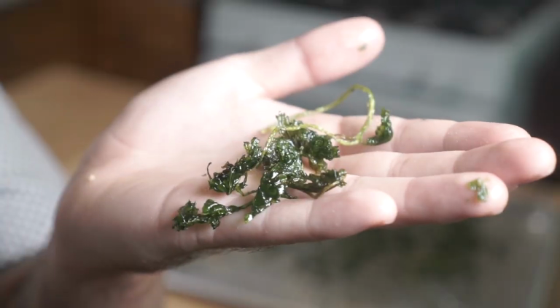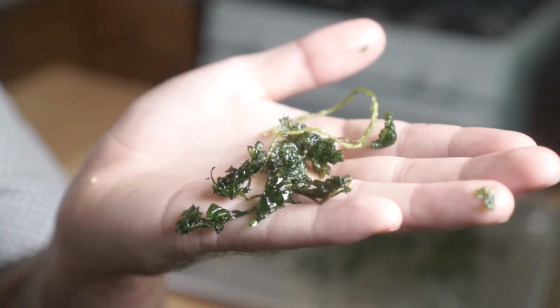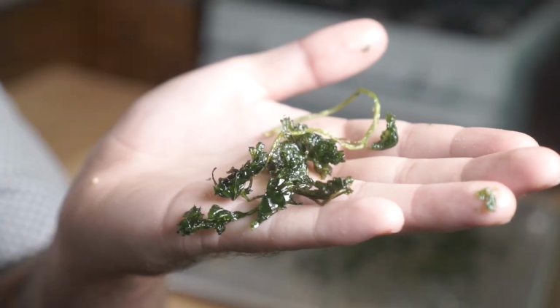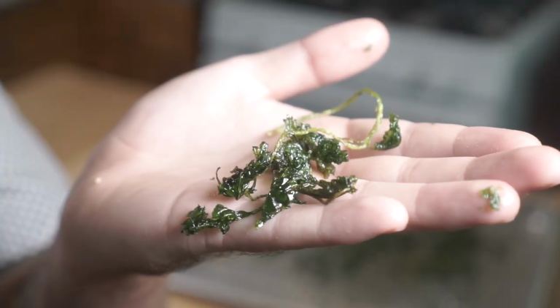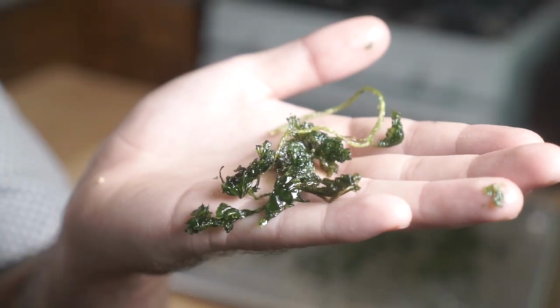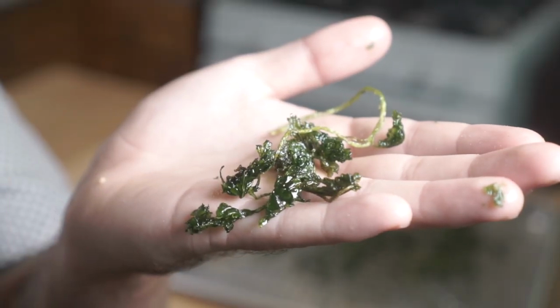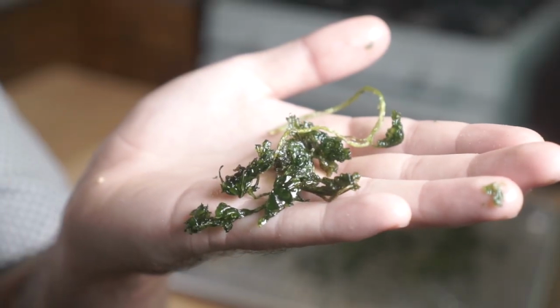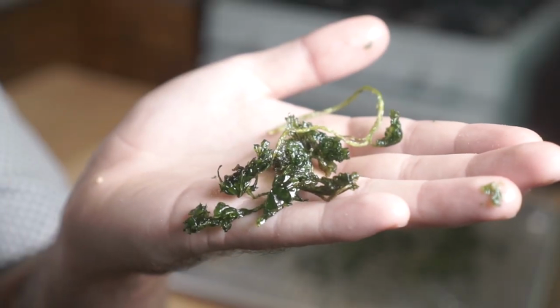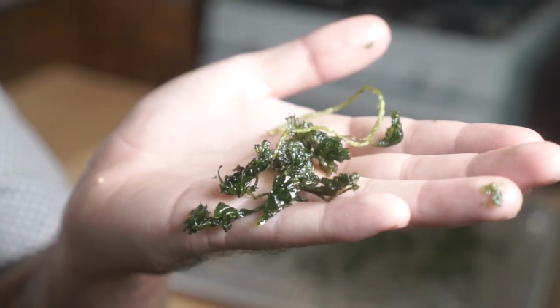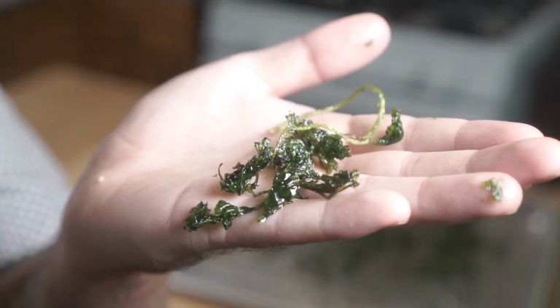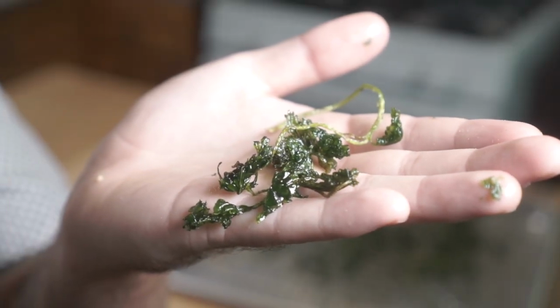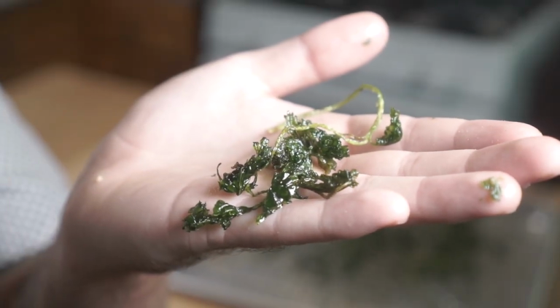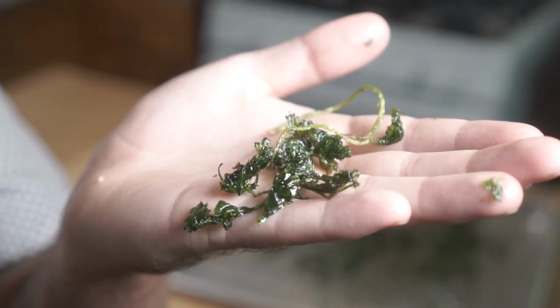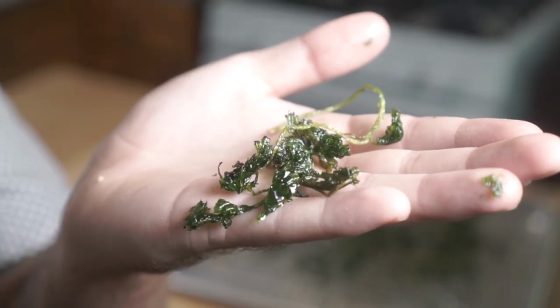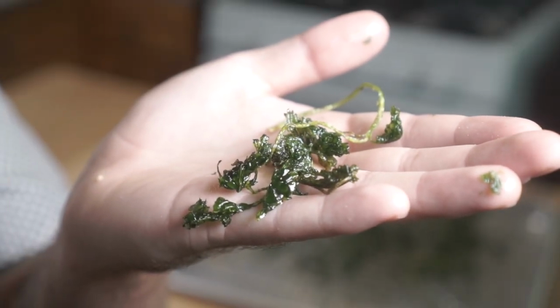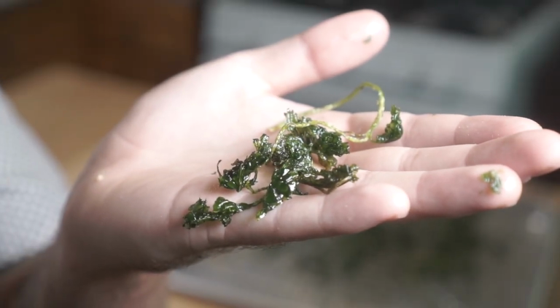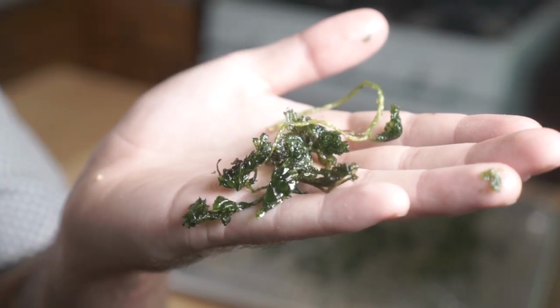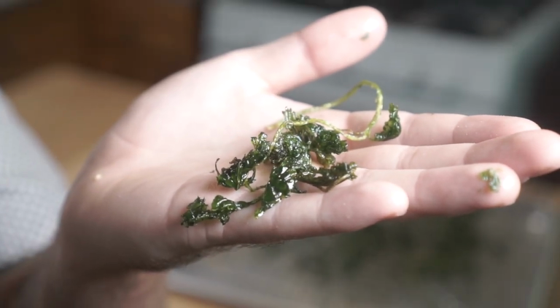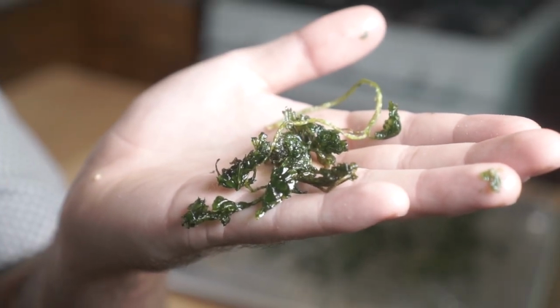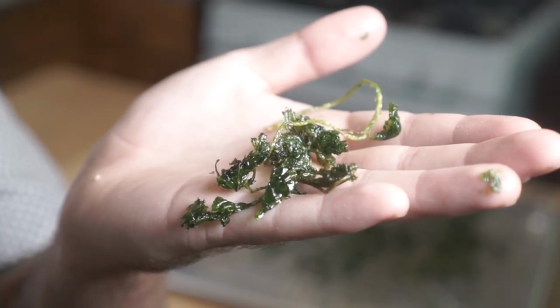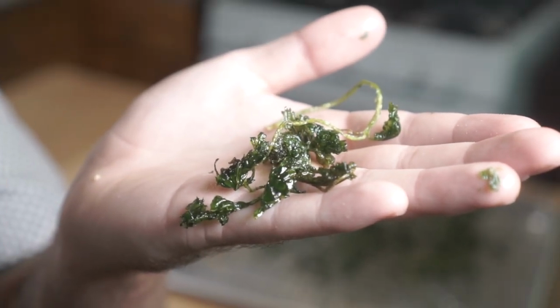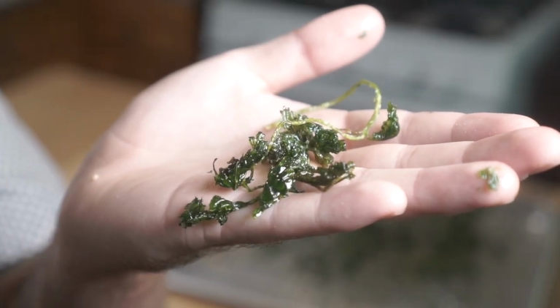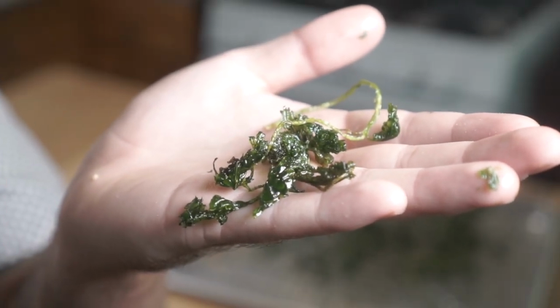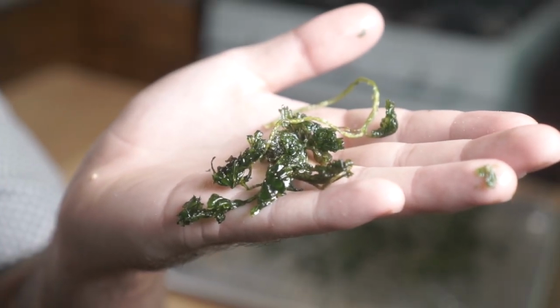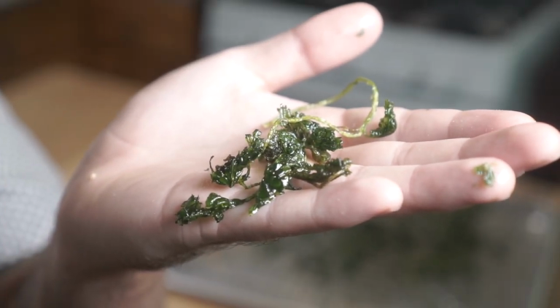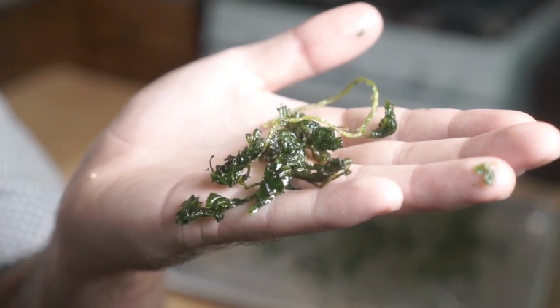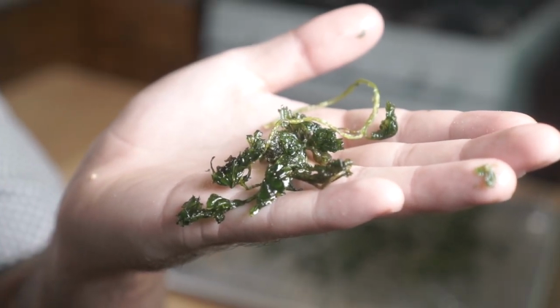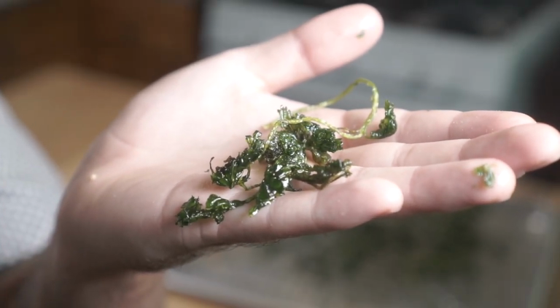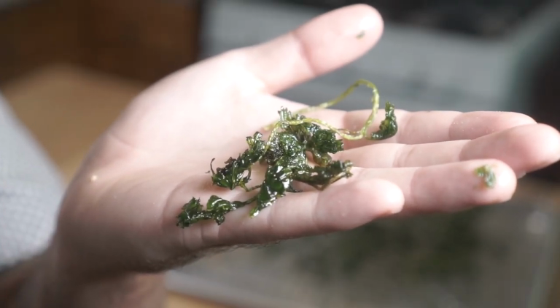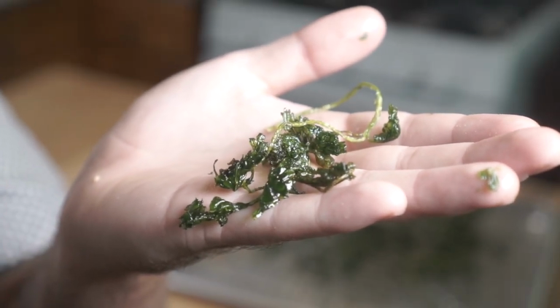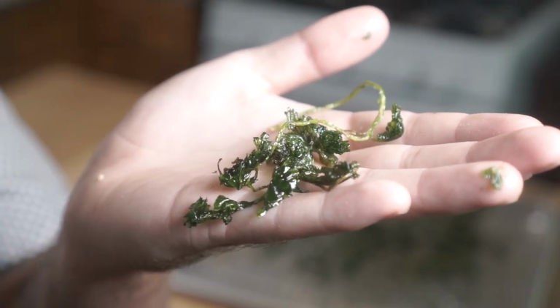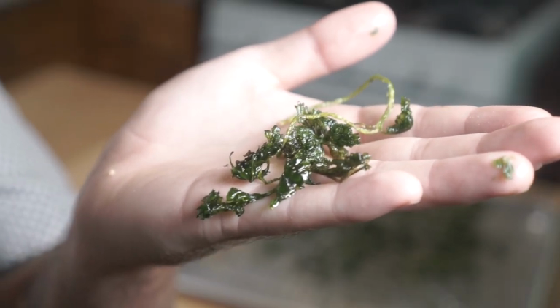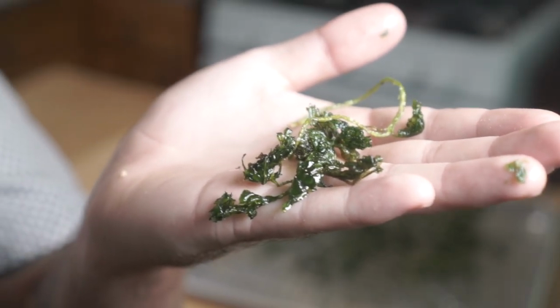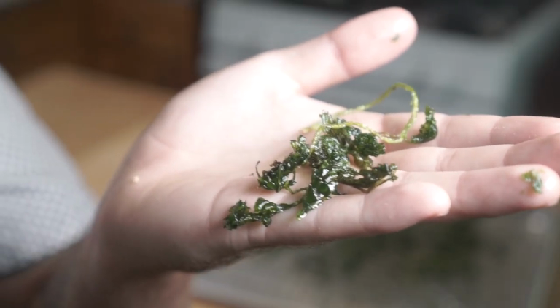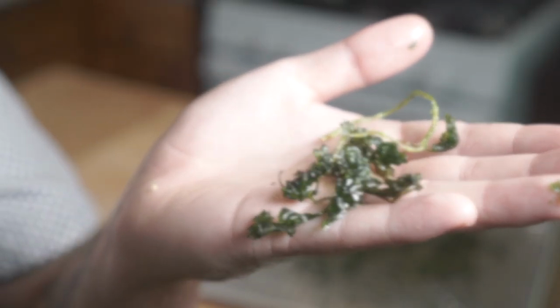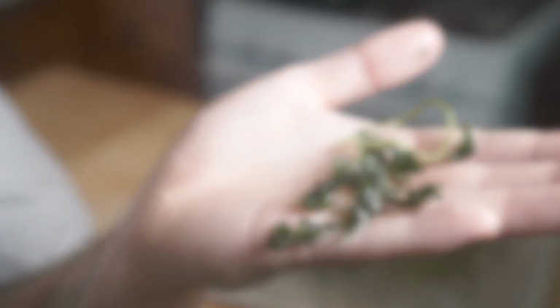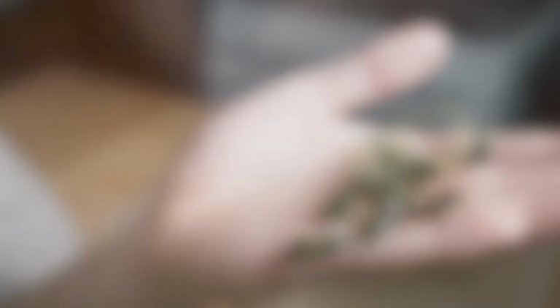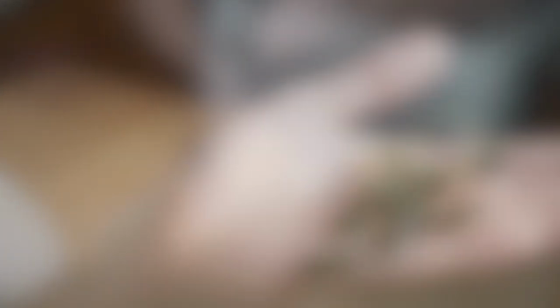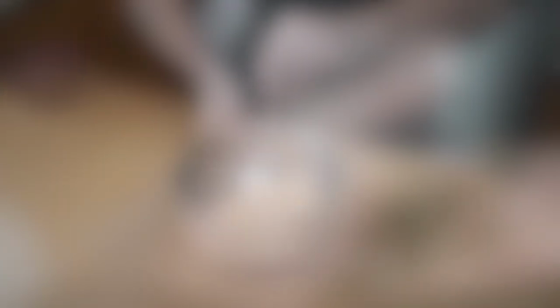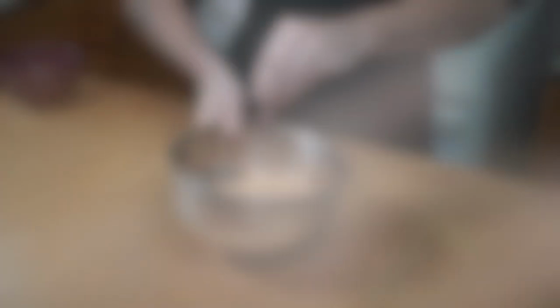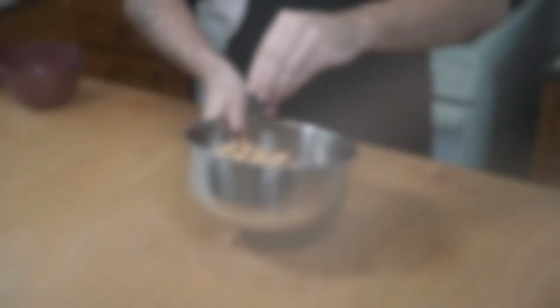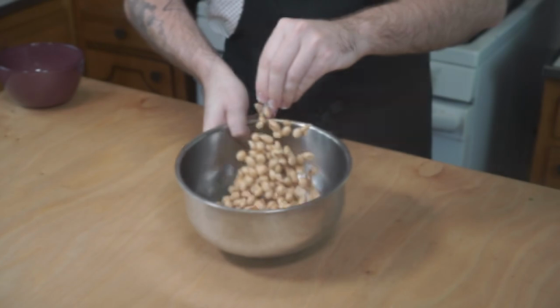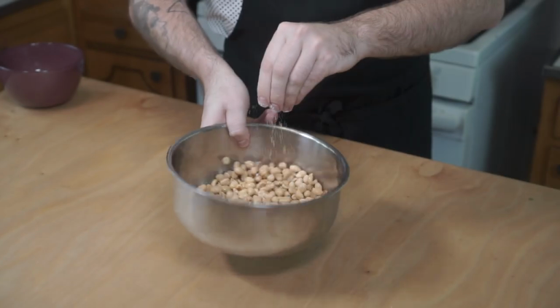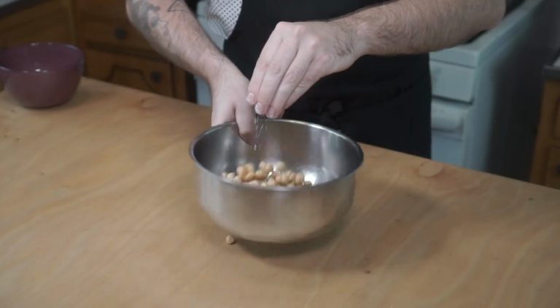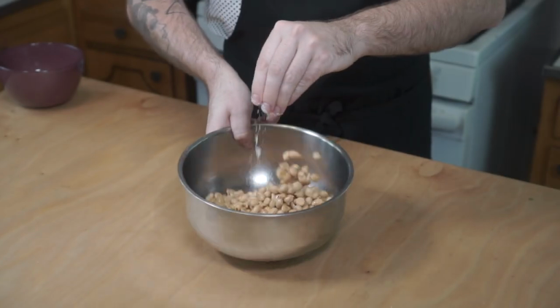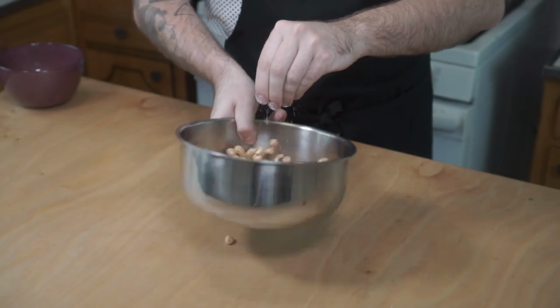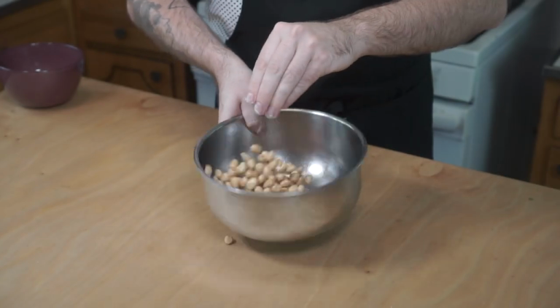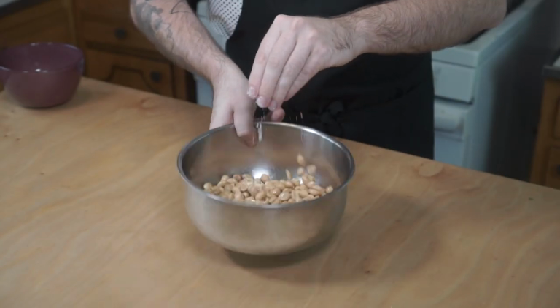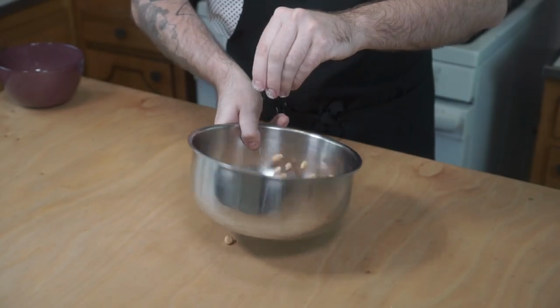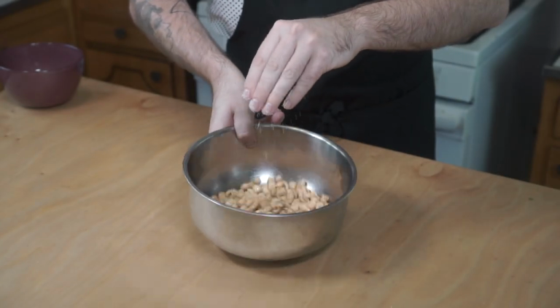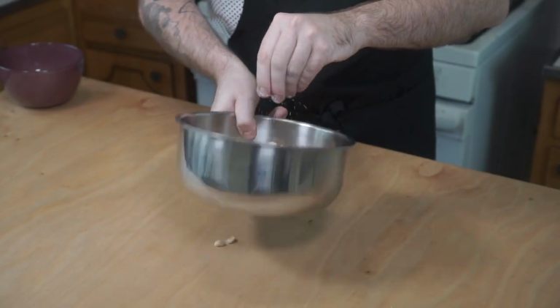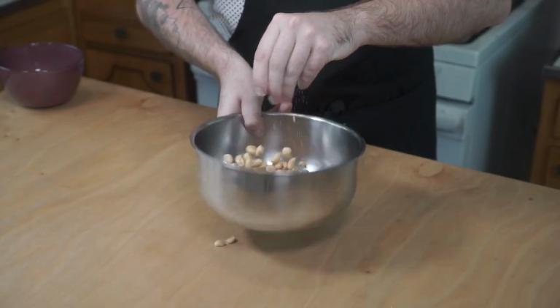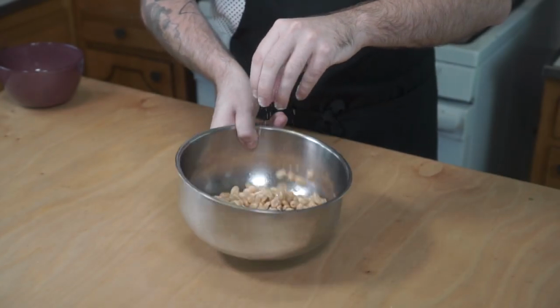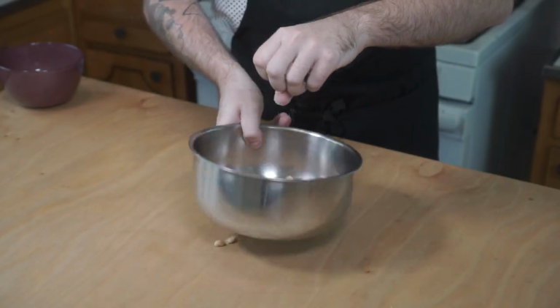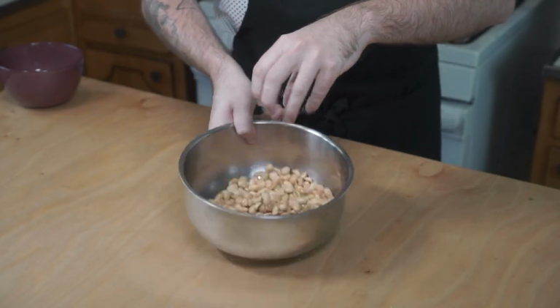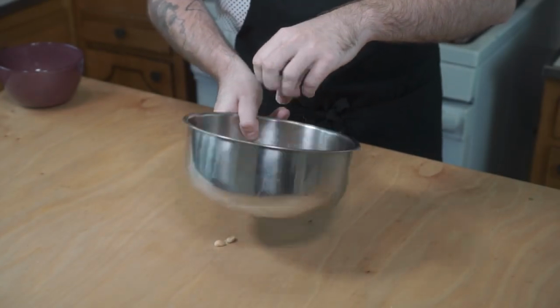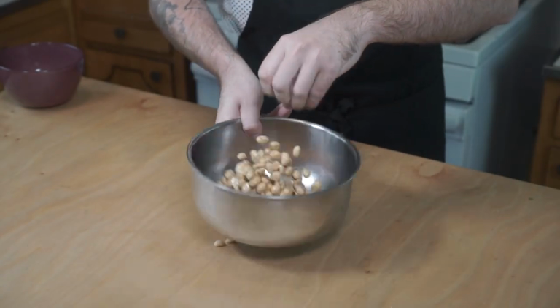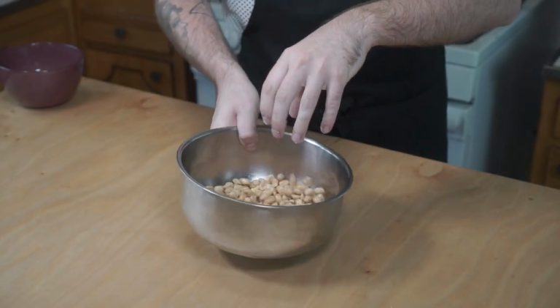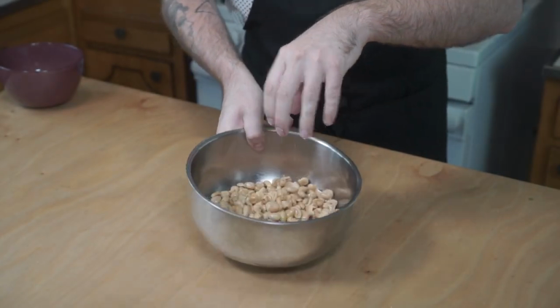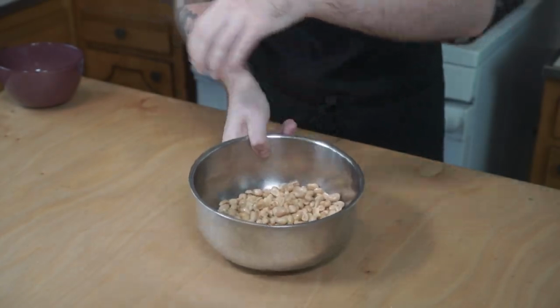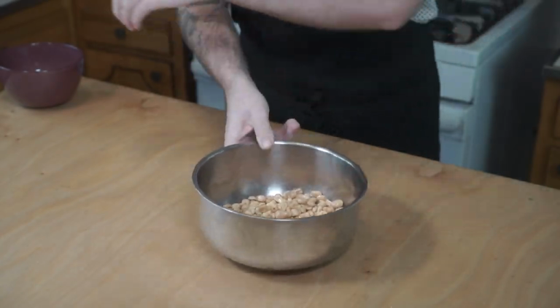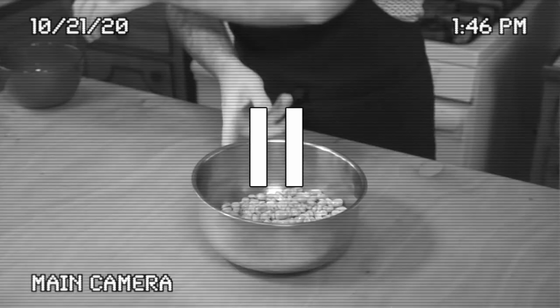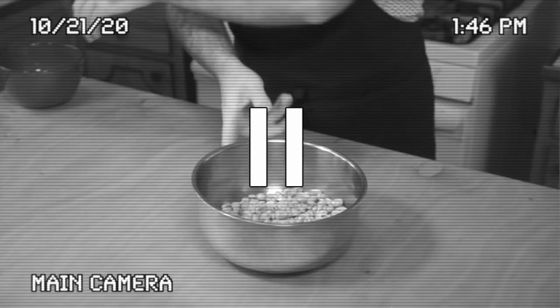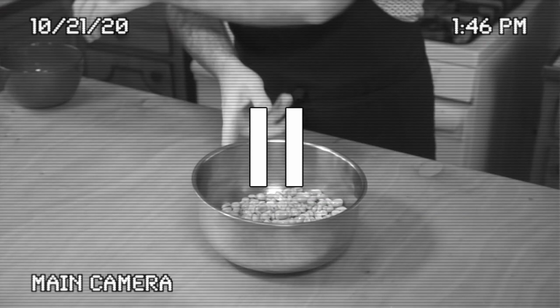Yay, crispy, crunchy herb garnish! Now that our peanuts have cooled off, let's transfer them to a bowl and toss them with some salt.